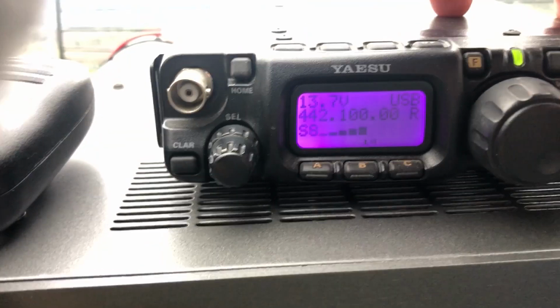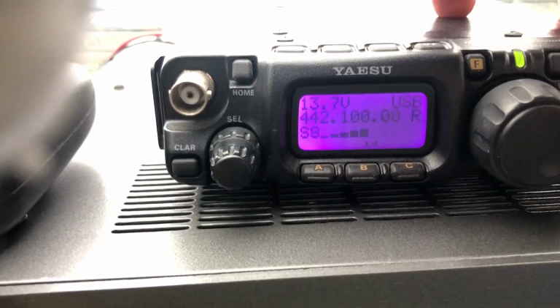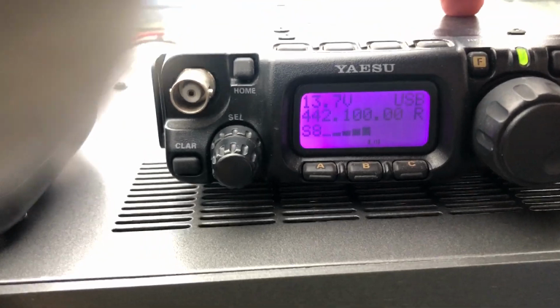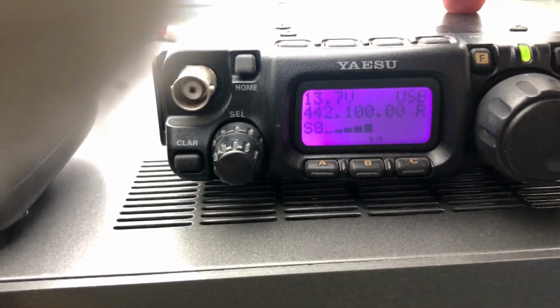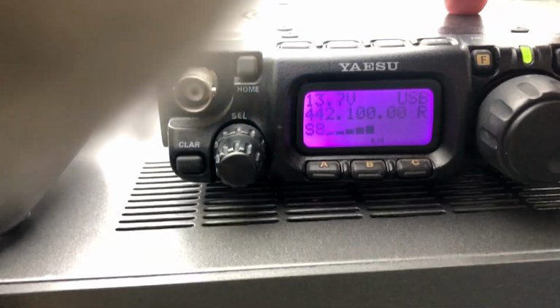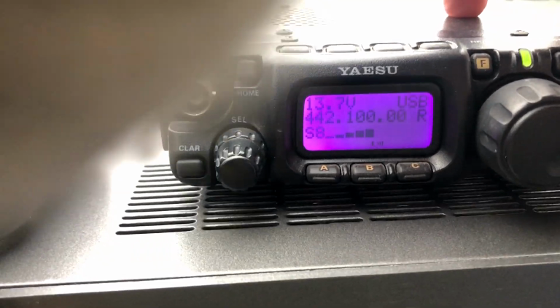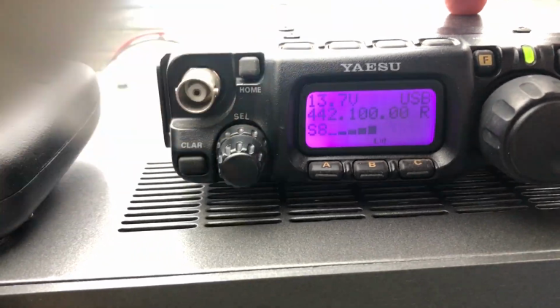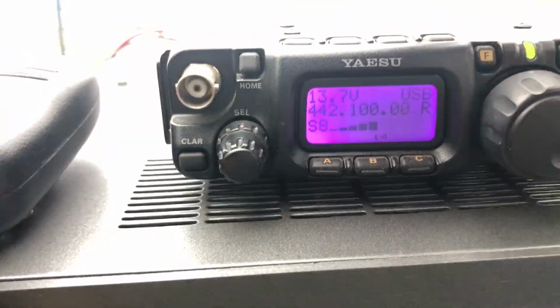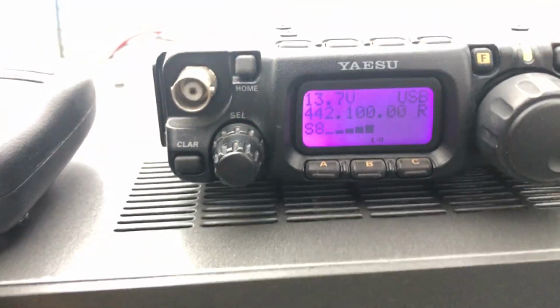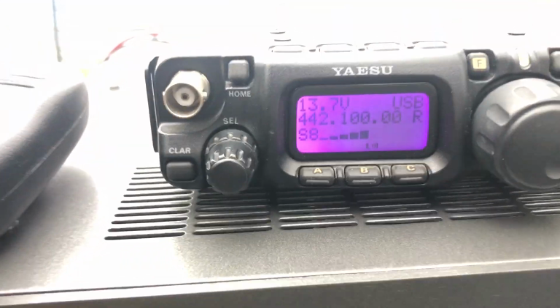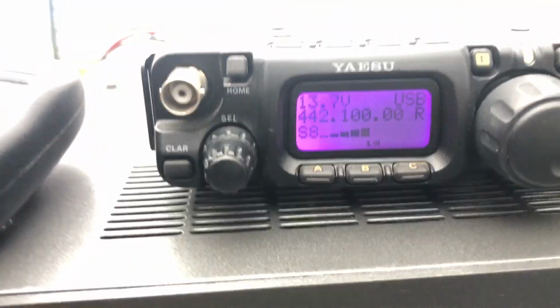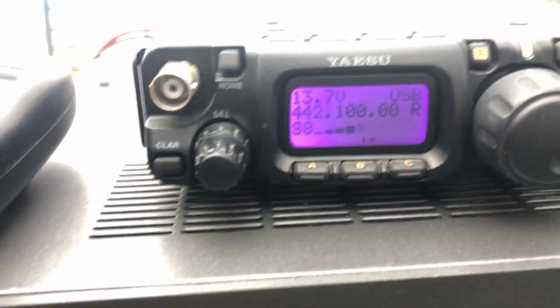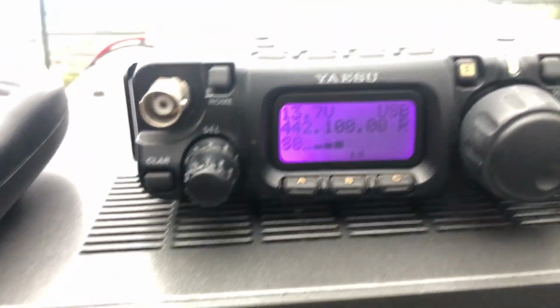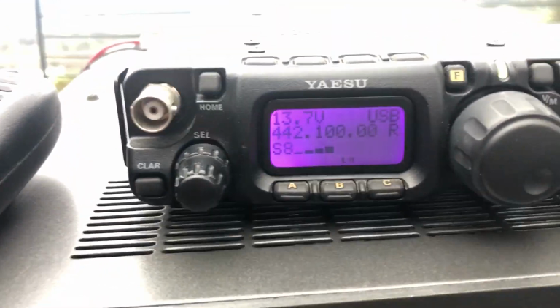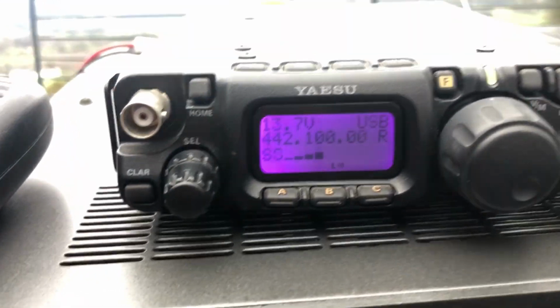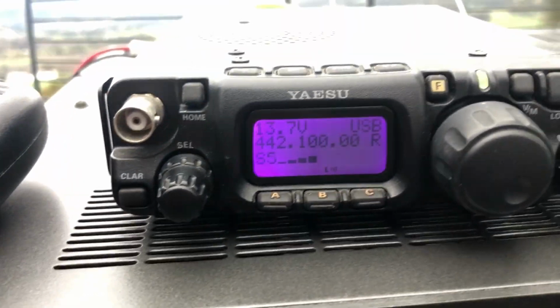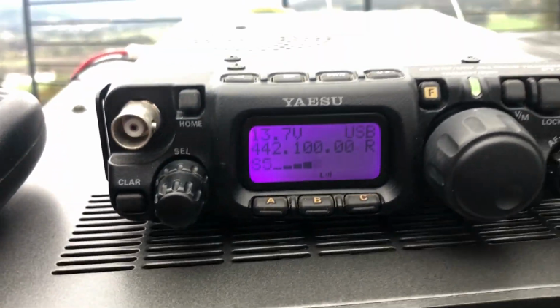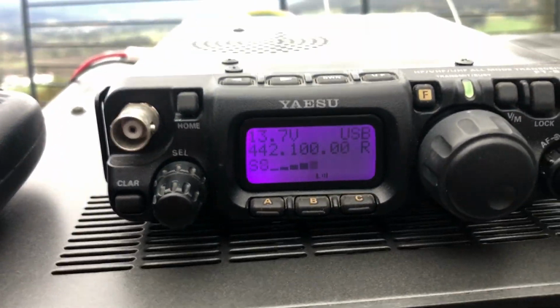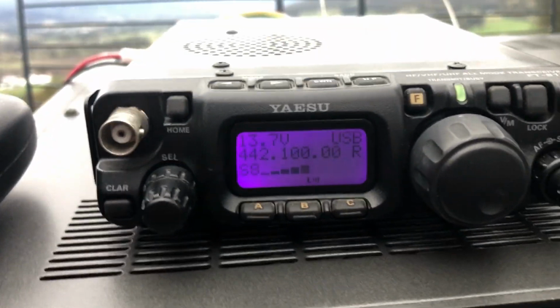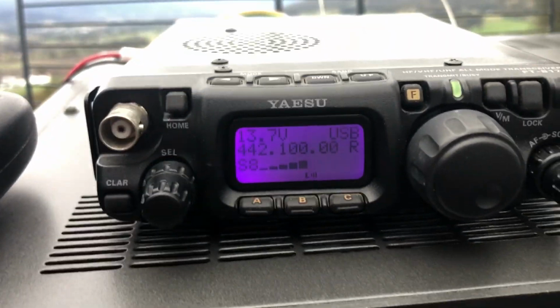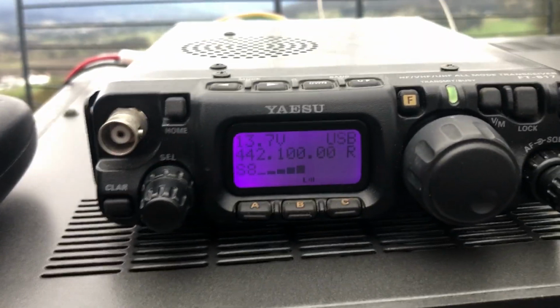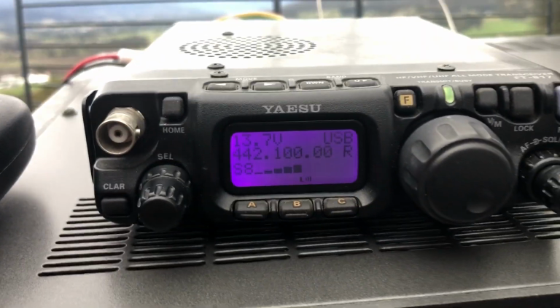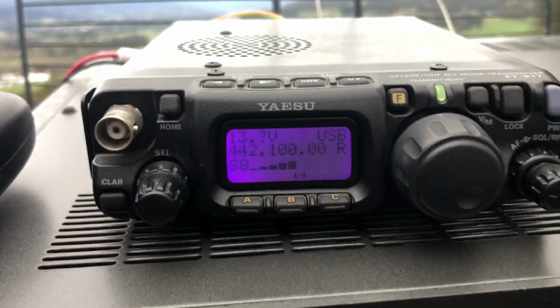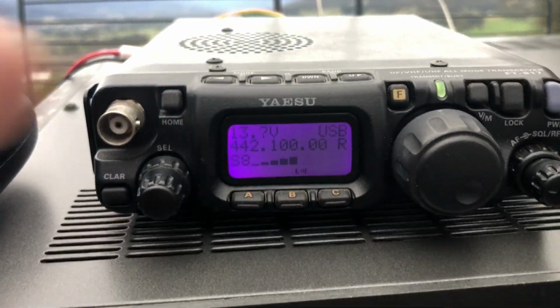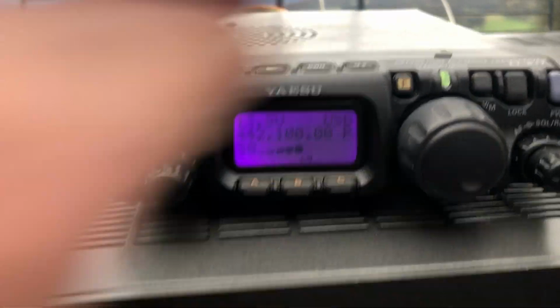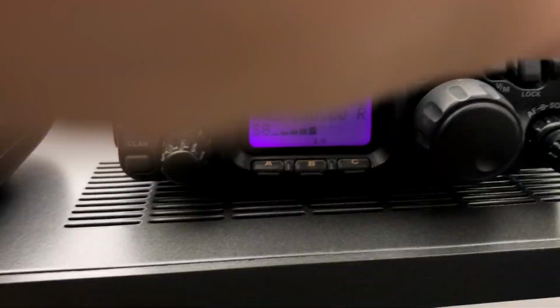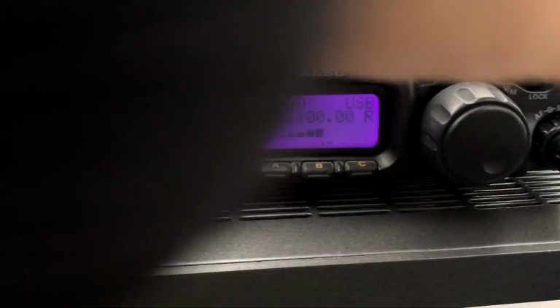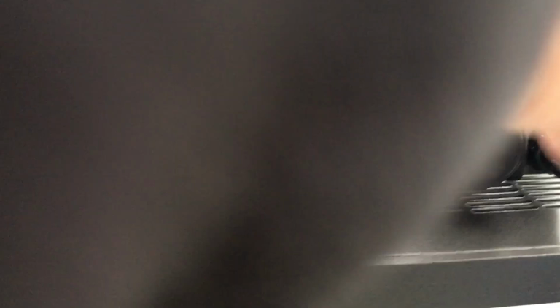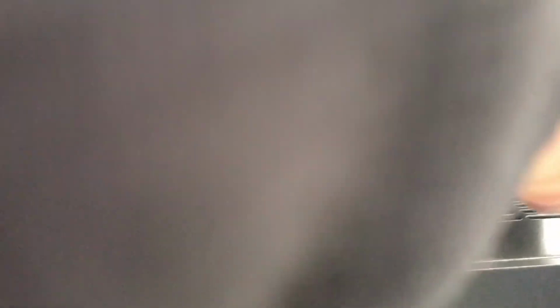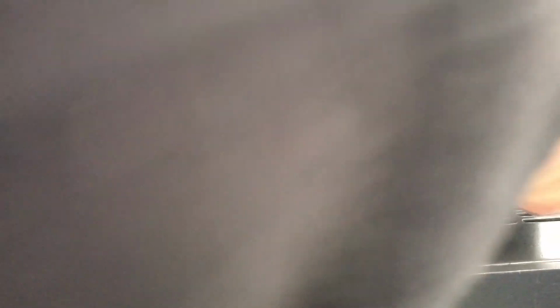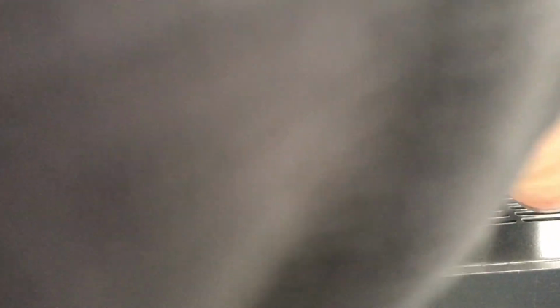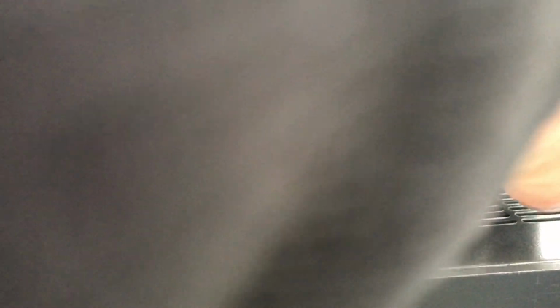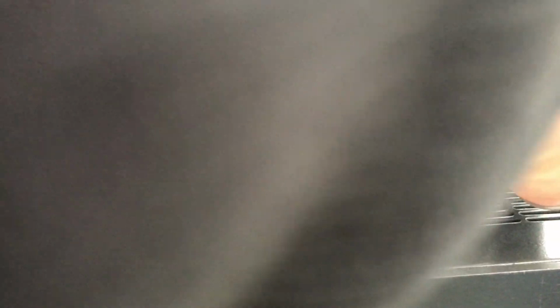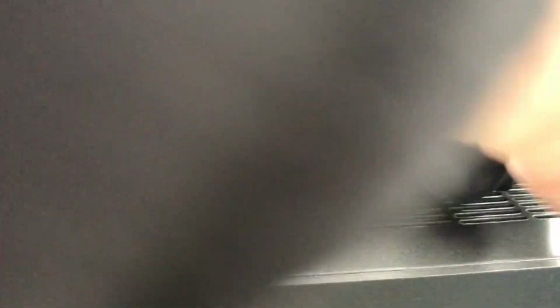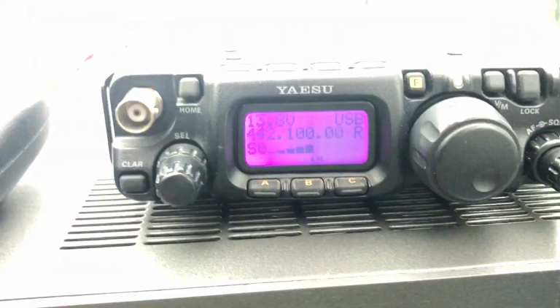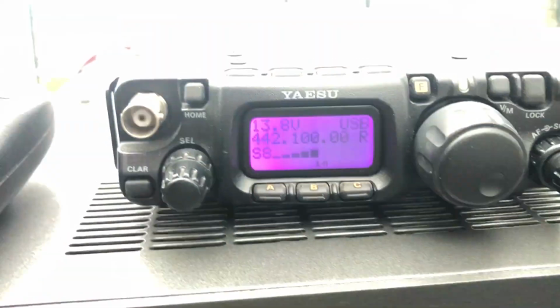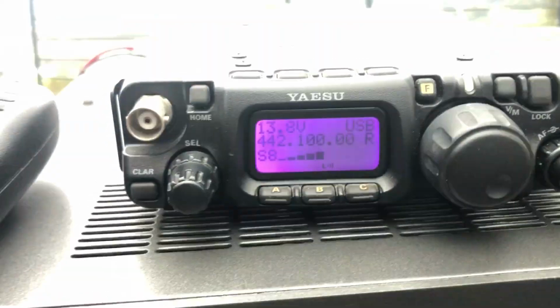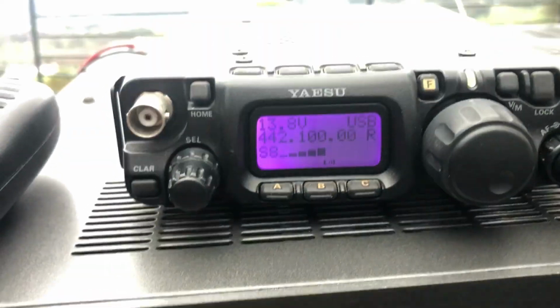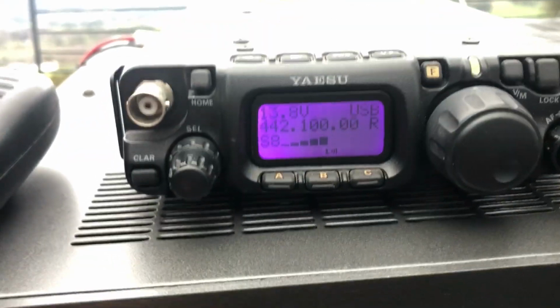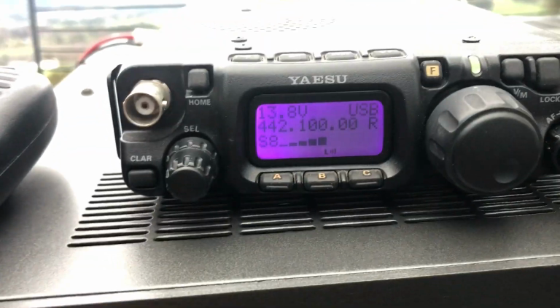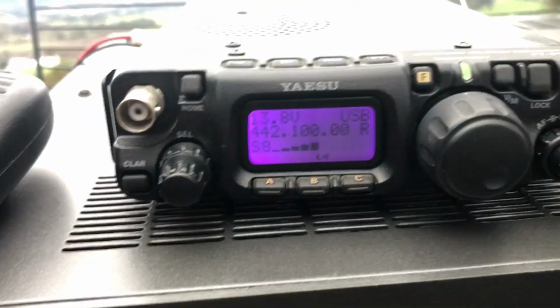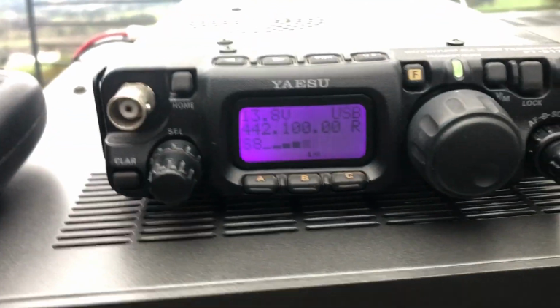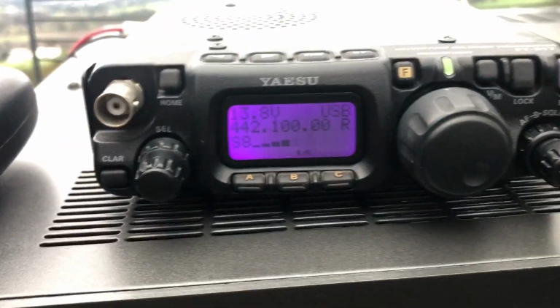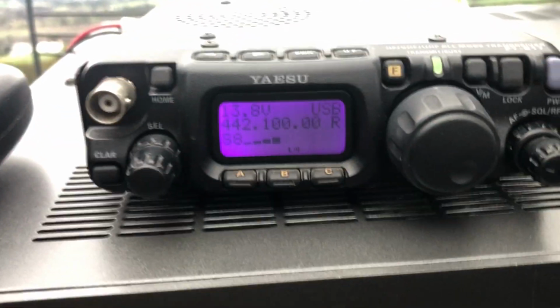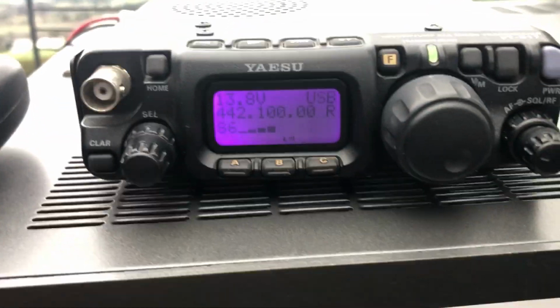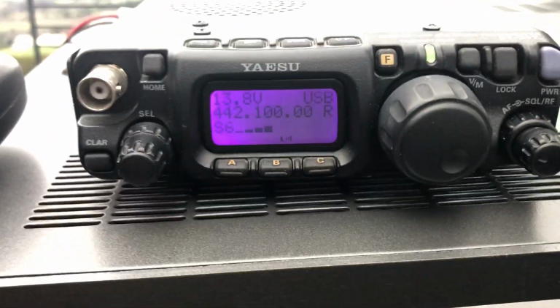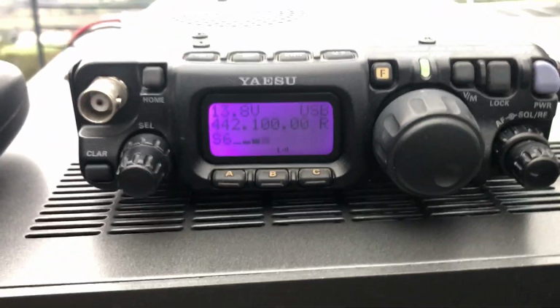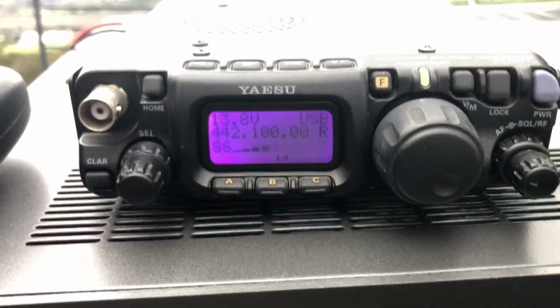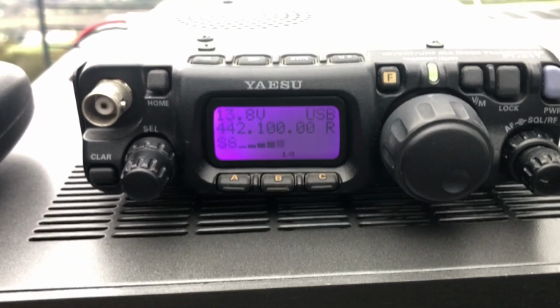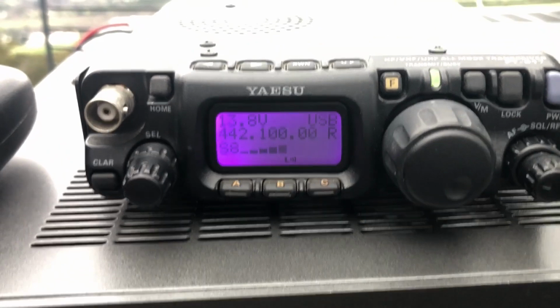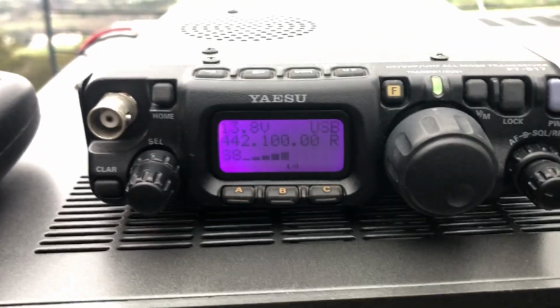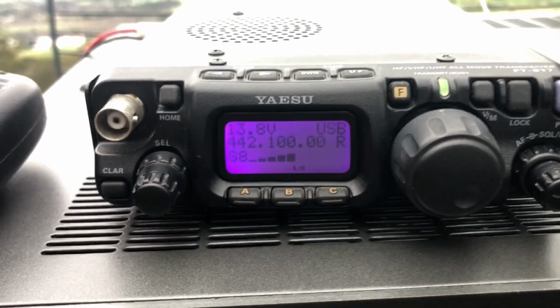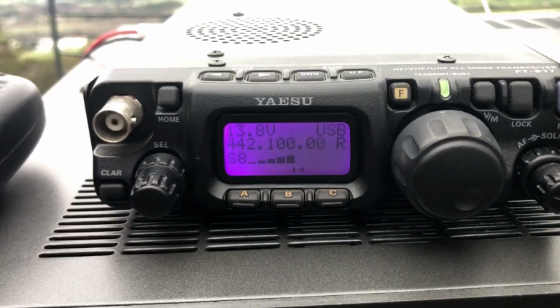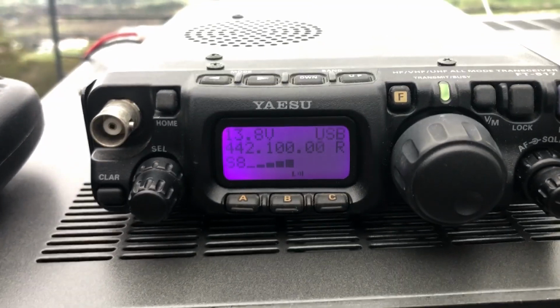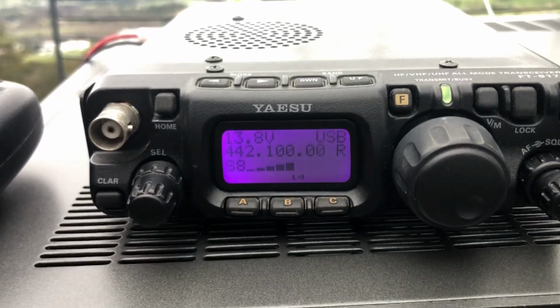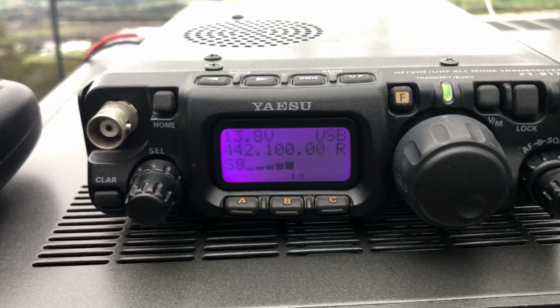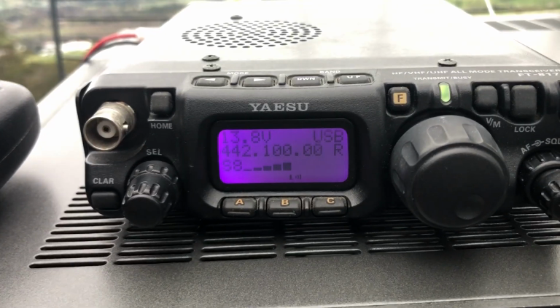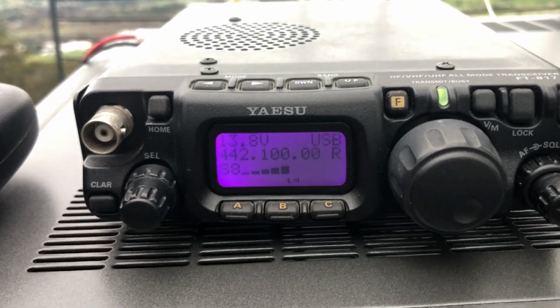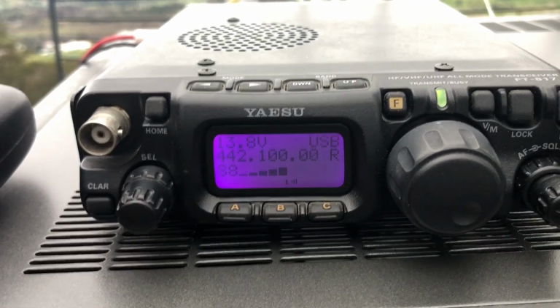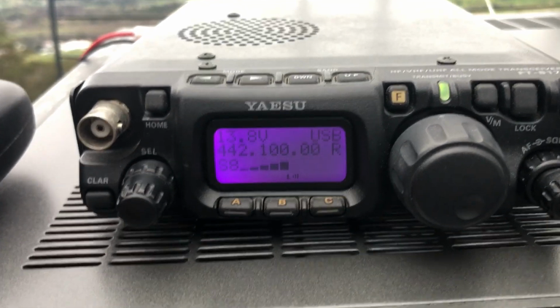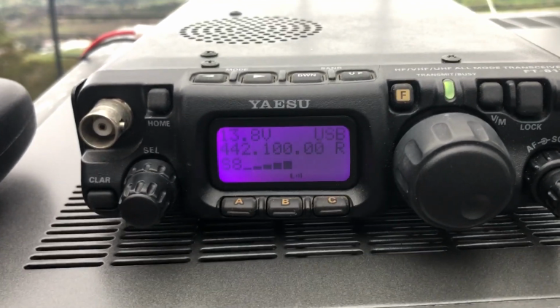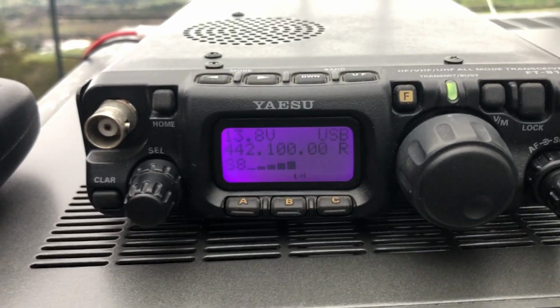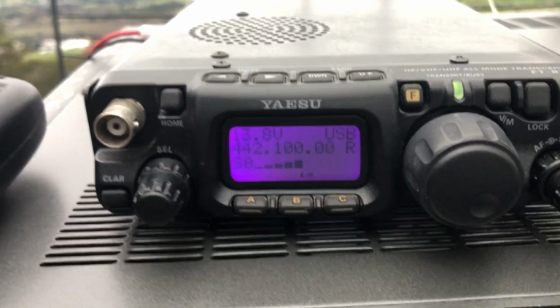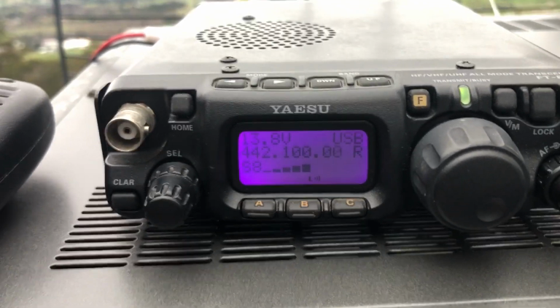VK7HH, VK7ZBX. Yeah, good signals, nothing on the motor, but yeah, 5 and 9 — I'll give you that, over.